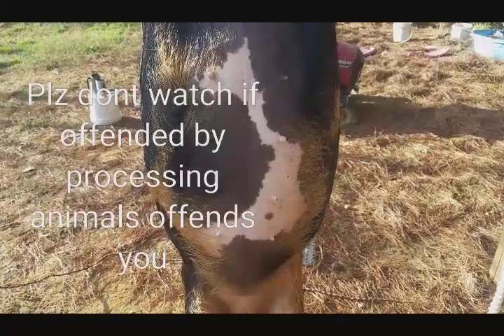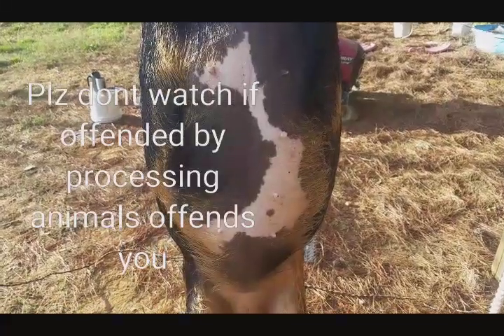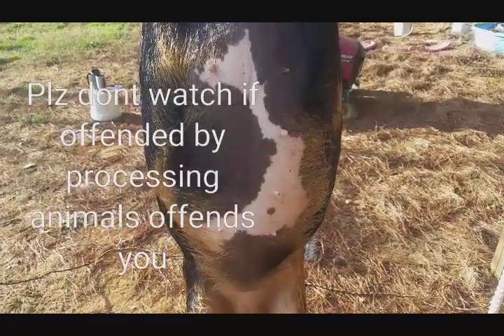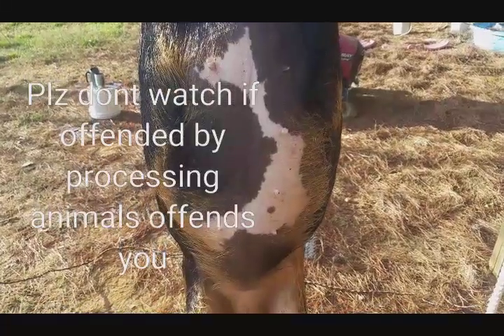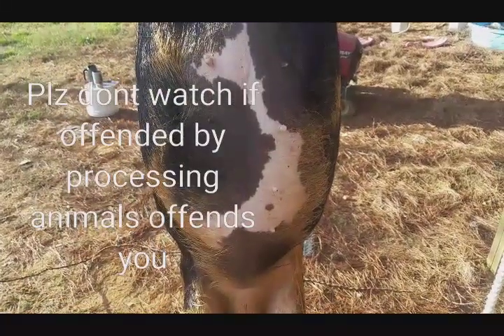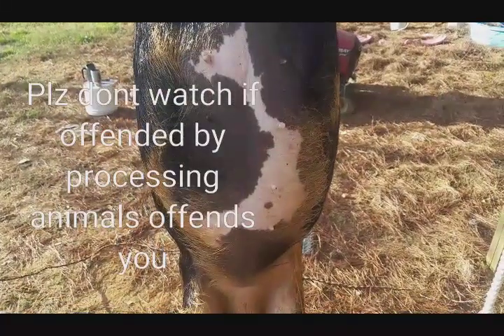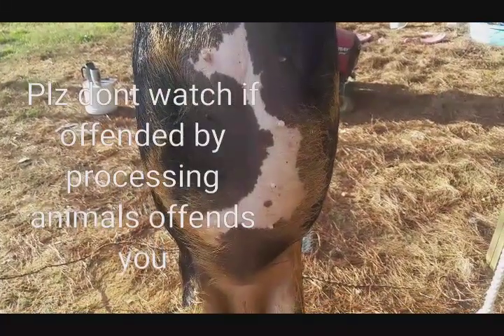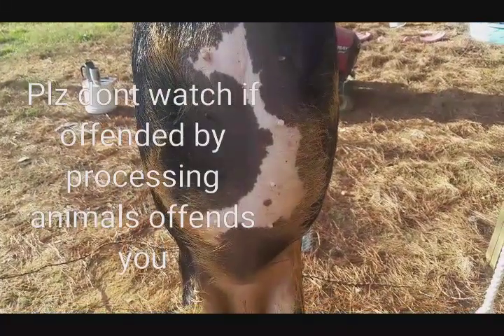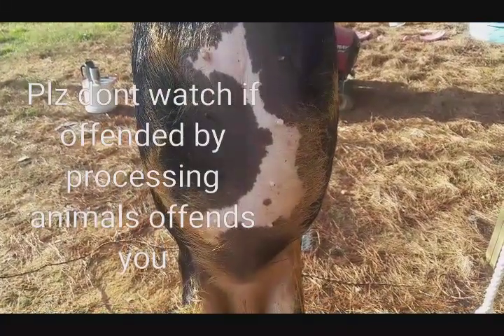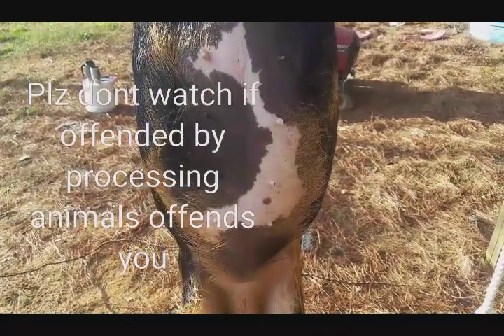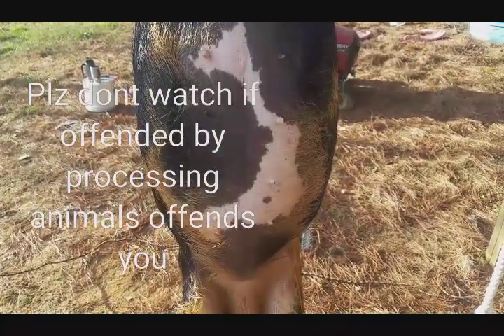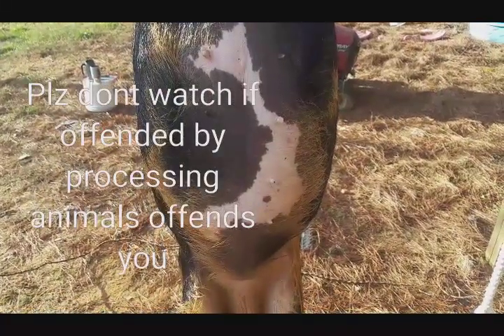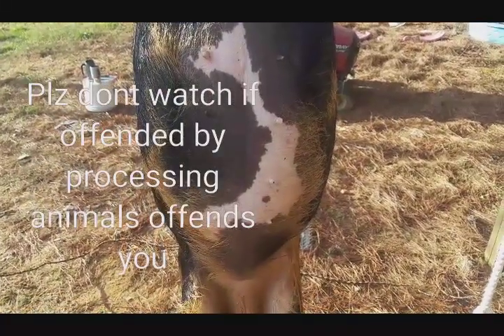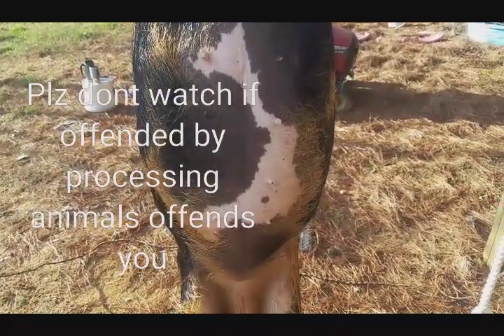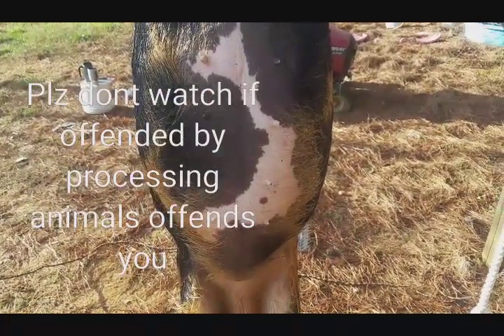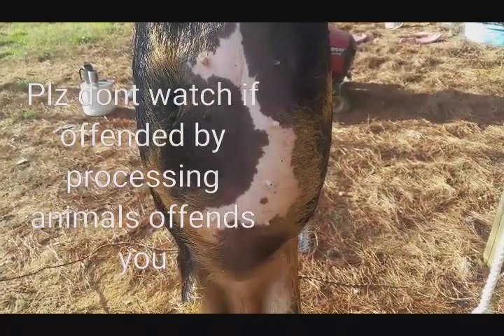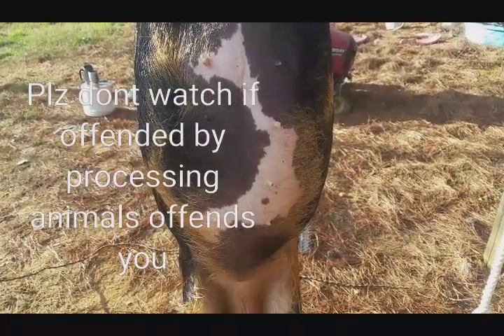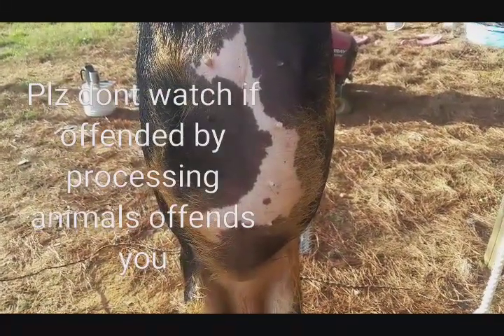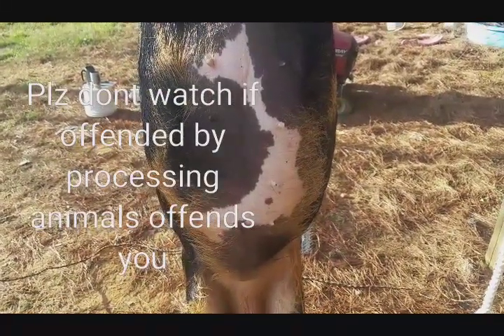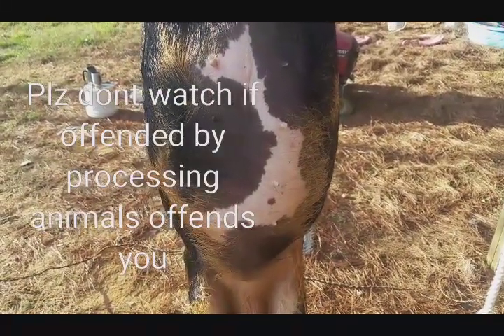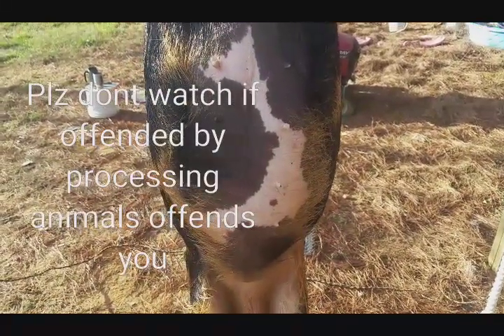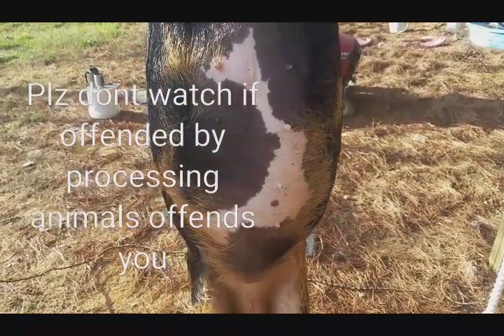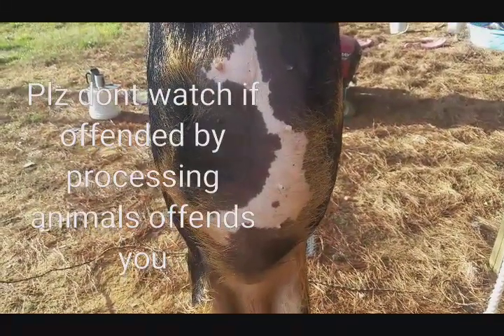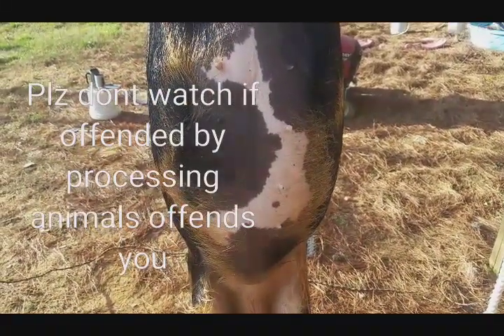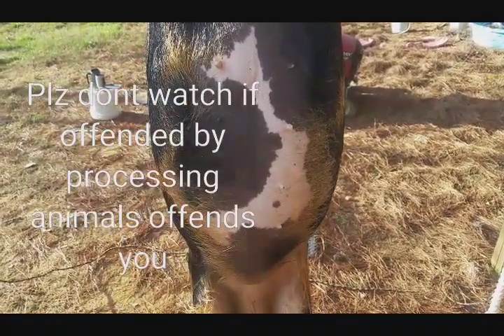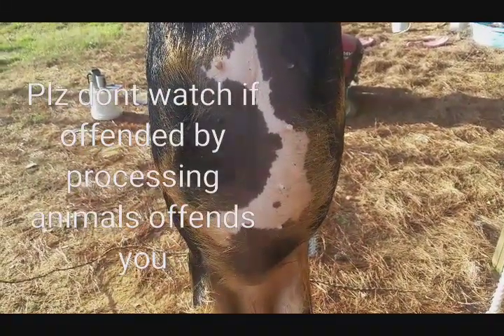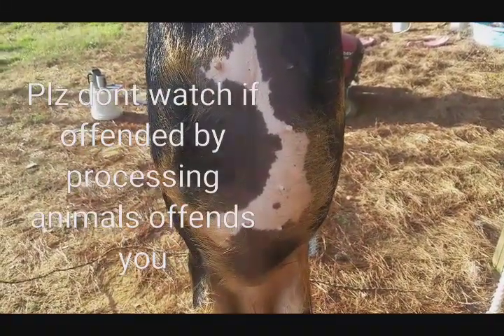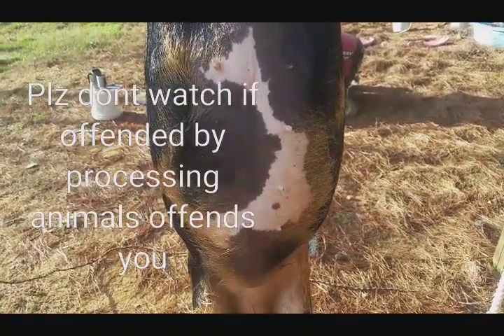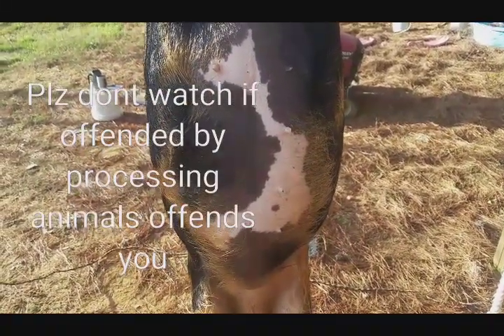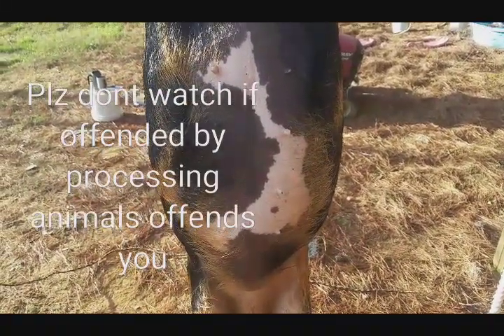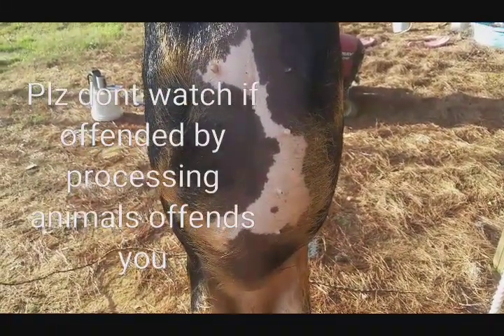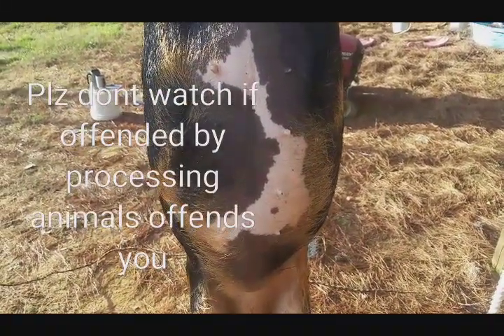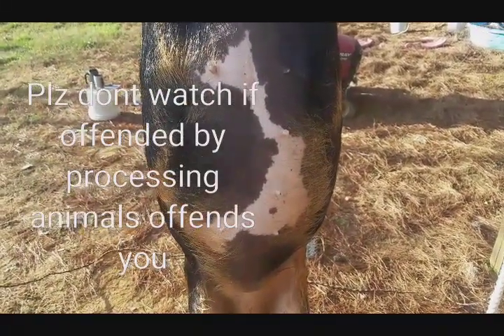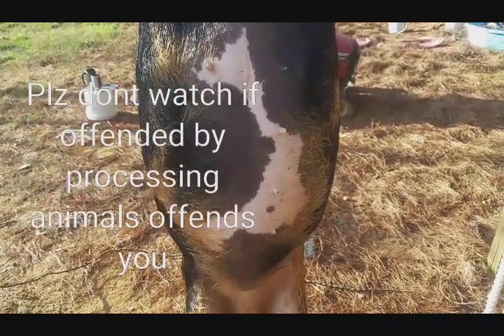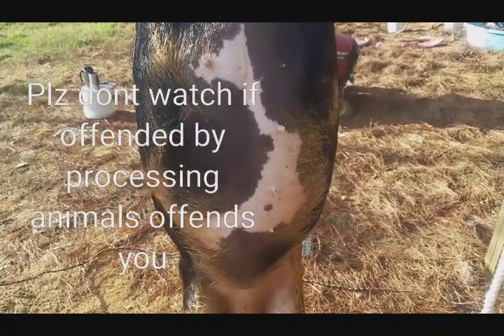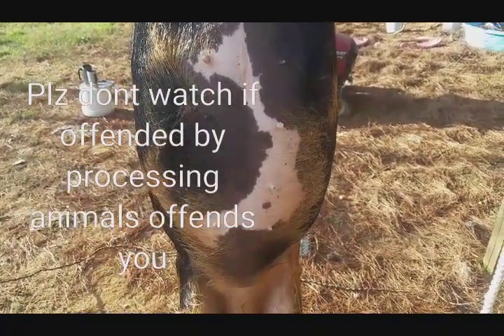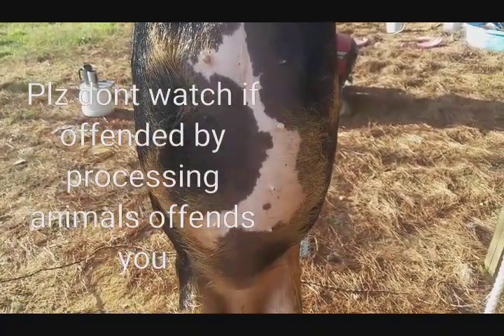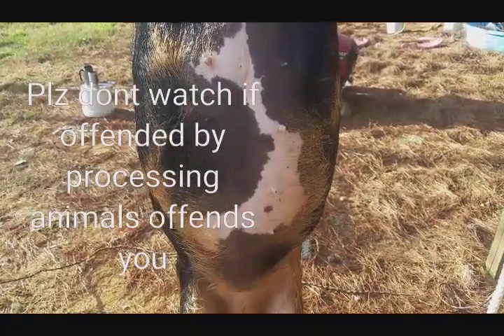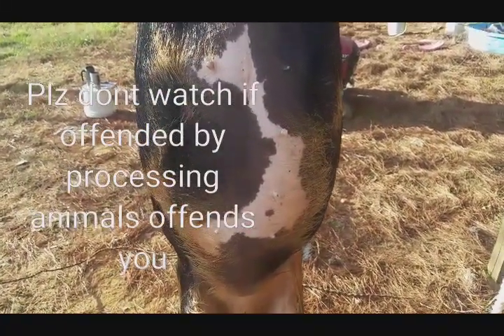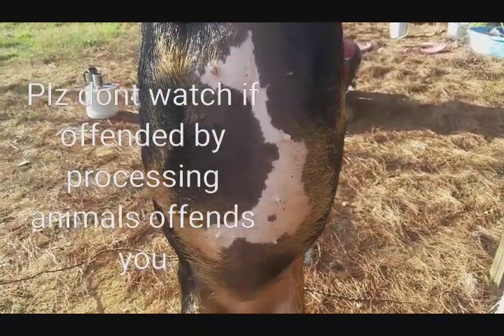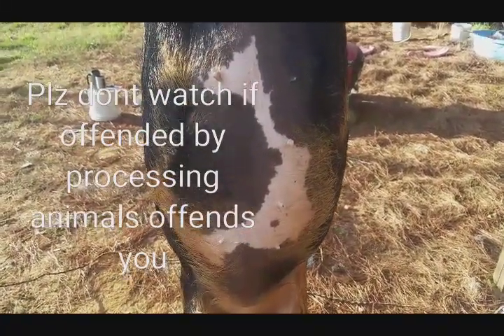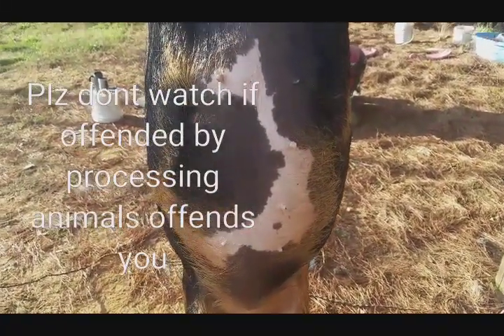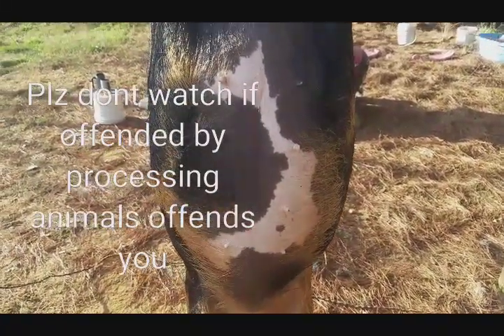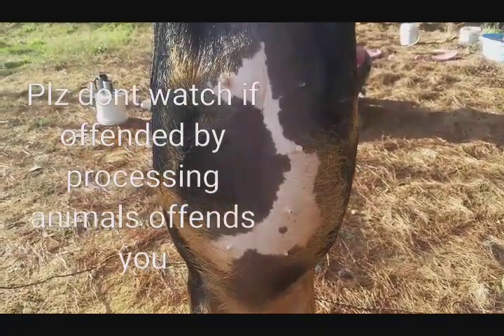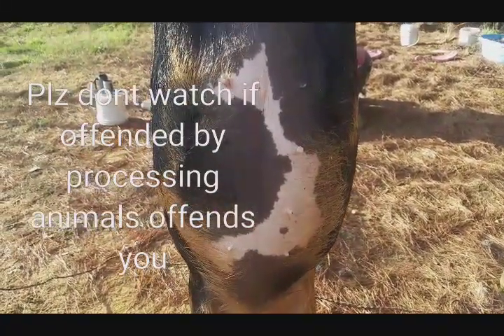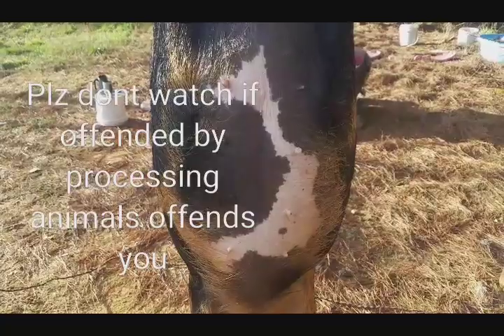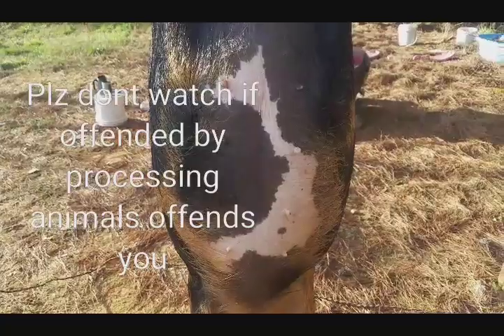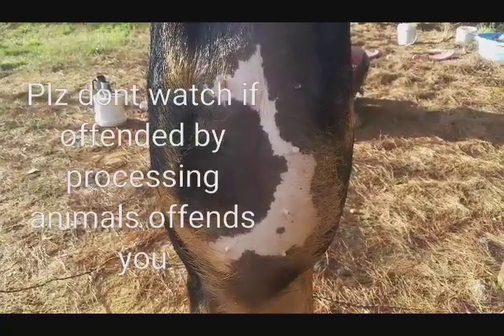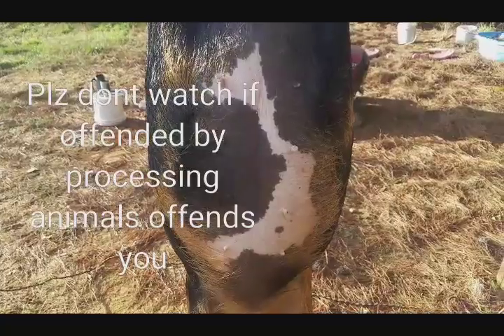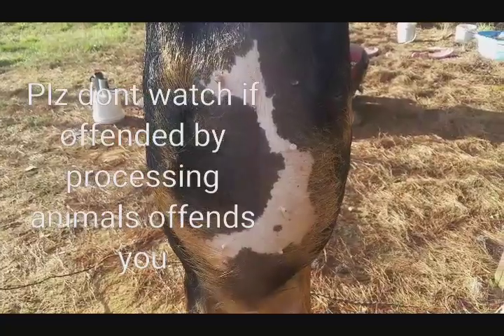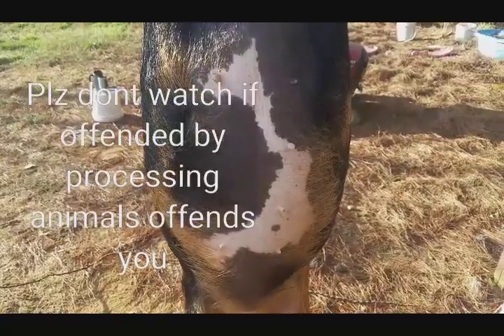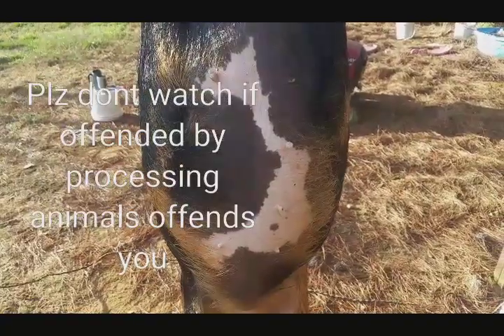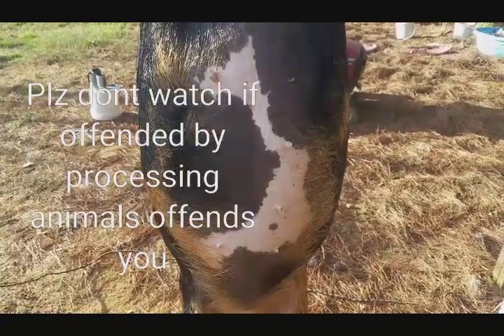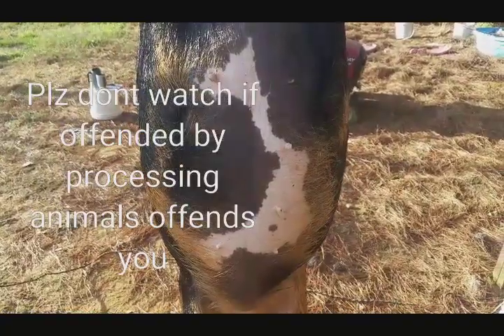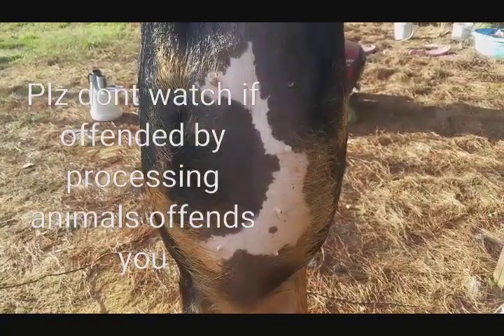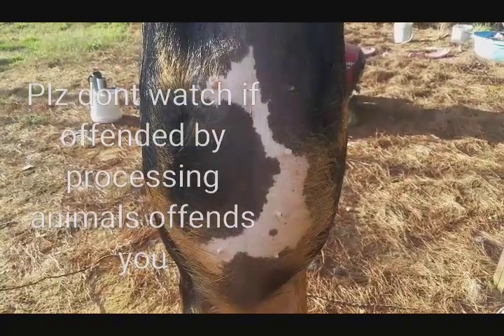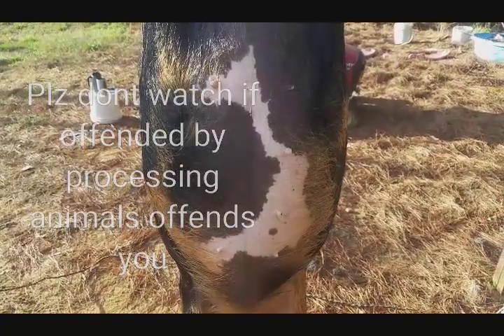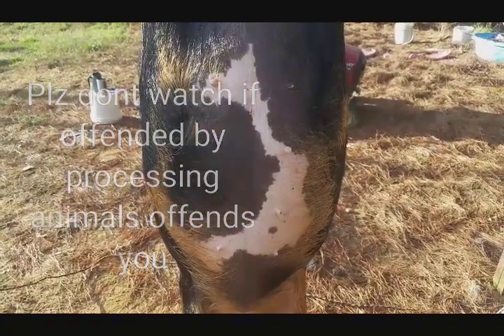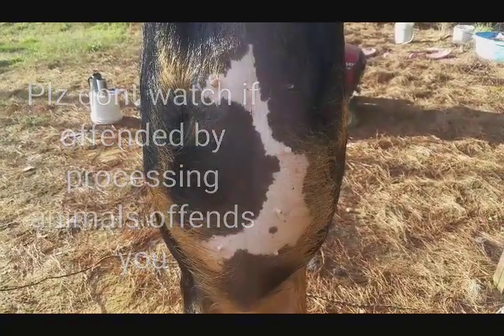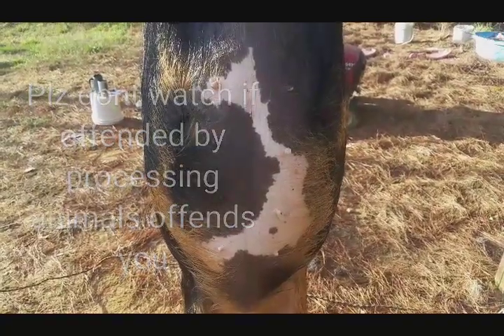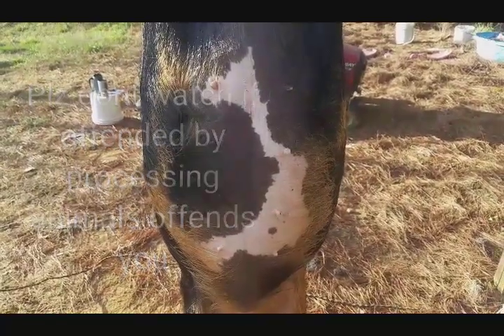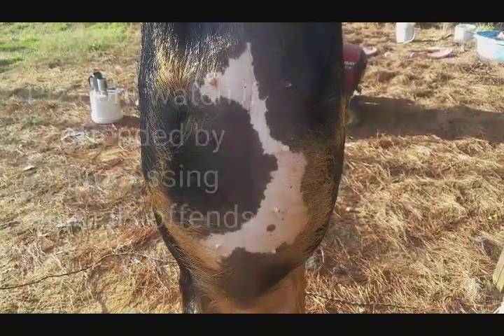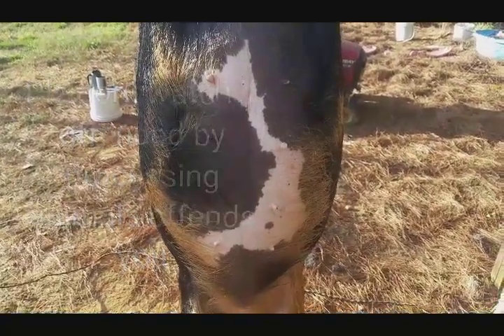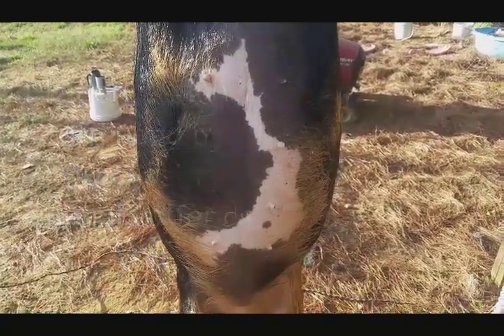And again, if you don't like watching this sort of thing, please don't watch it. If you don't like seeing animals killed for food, don't do it.